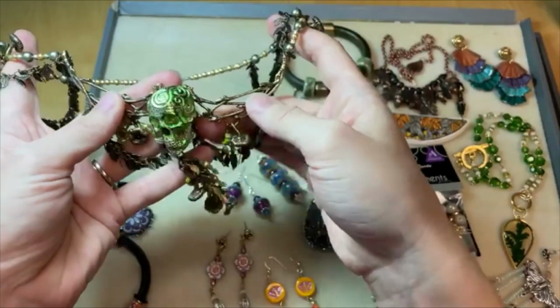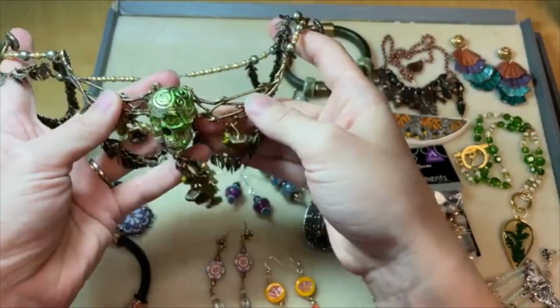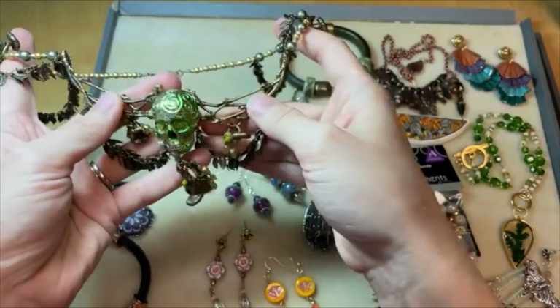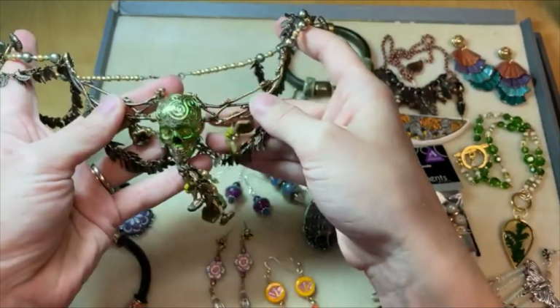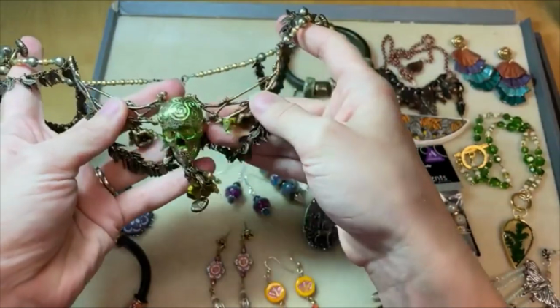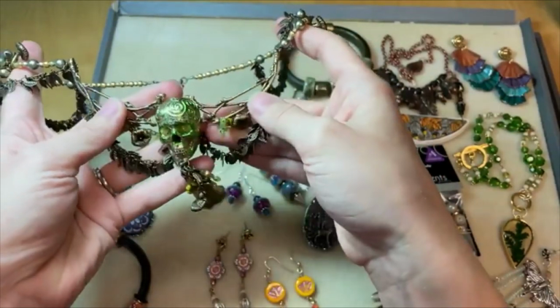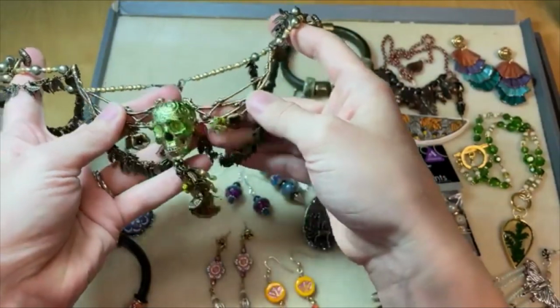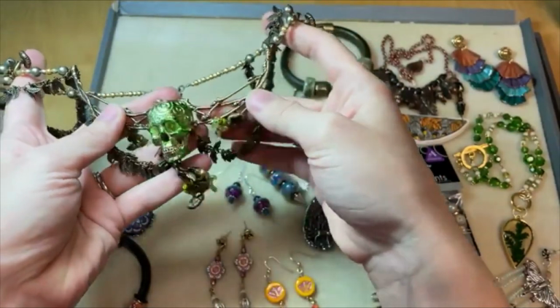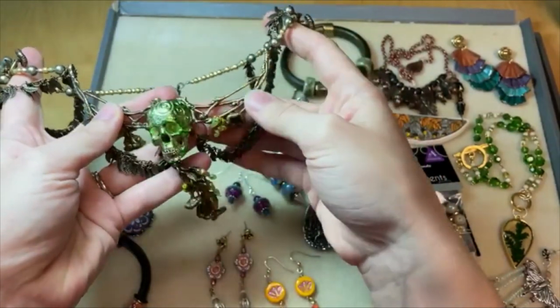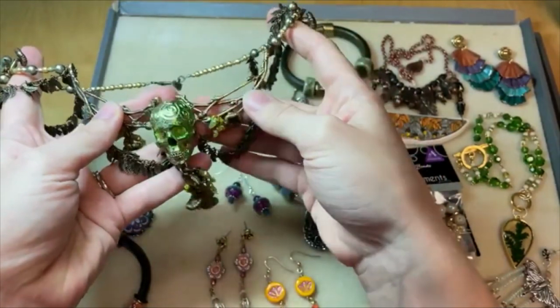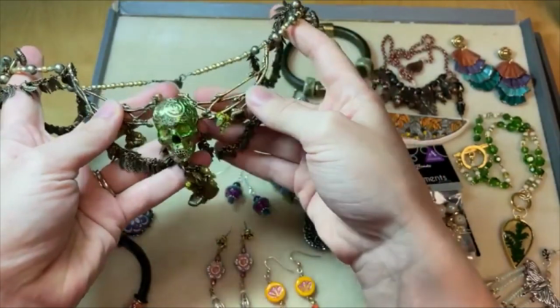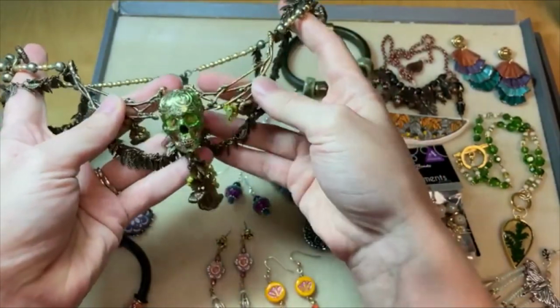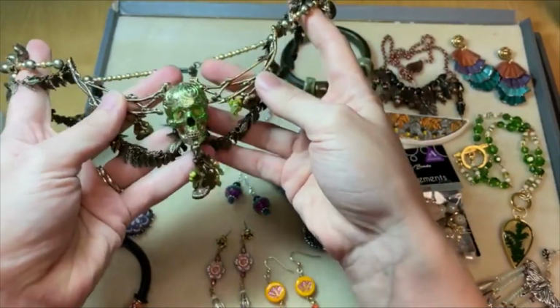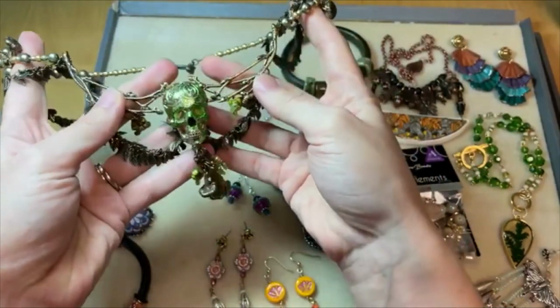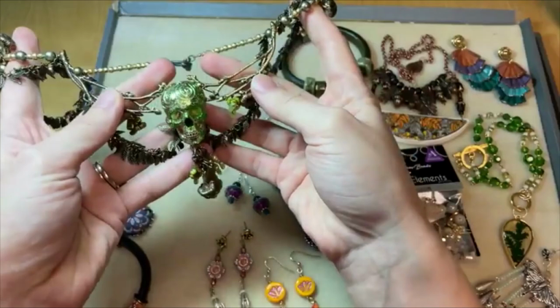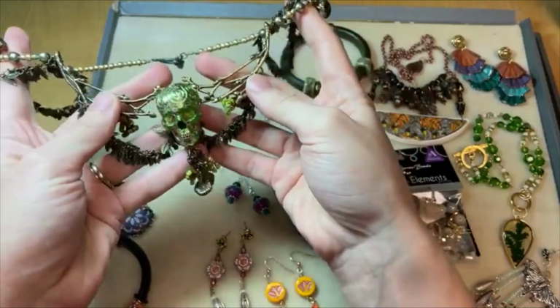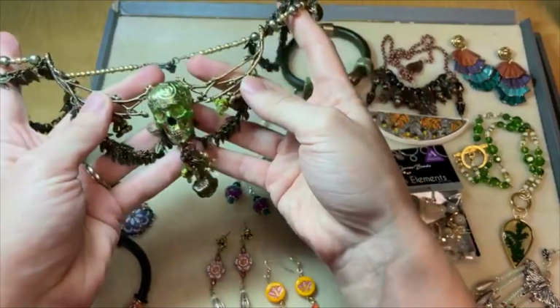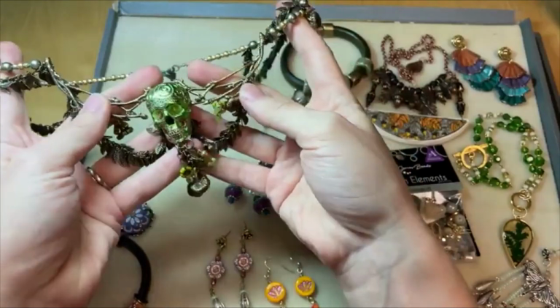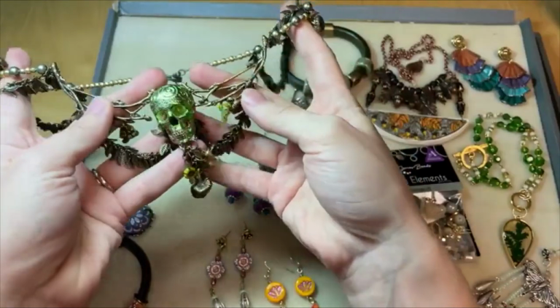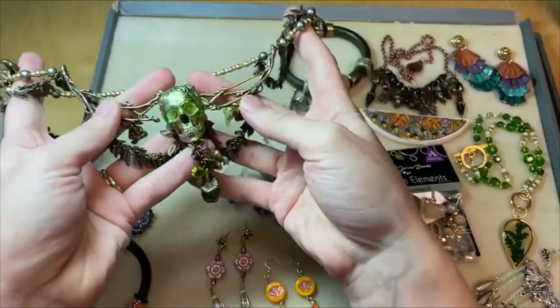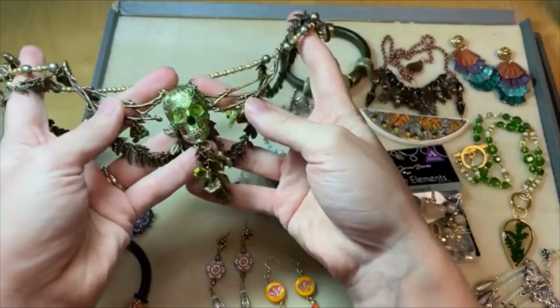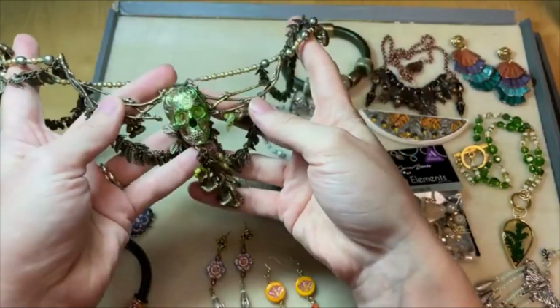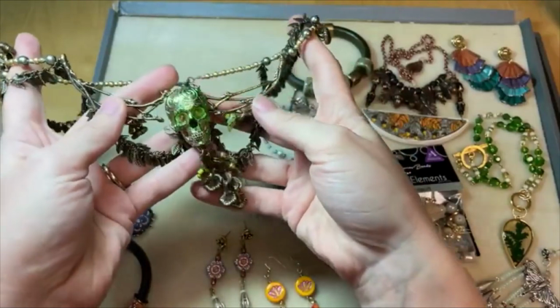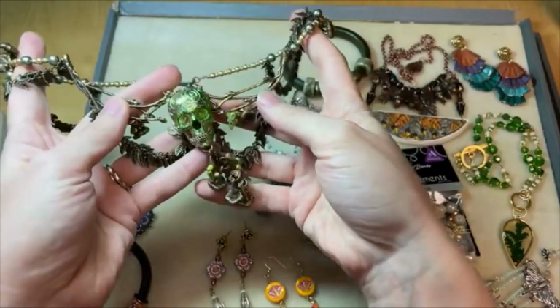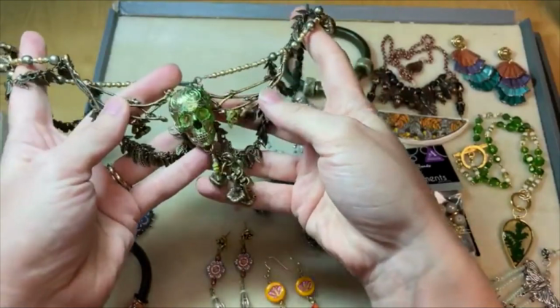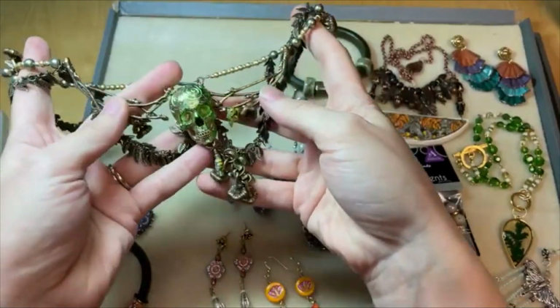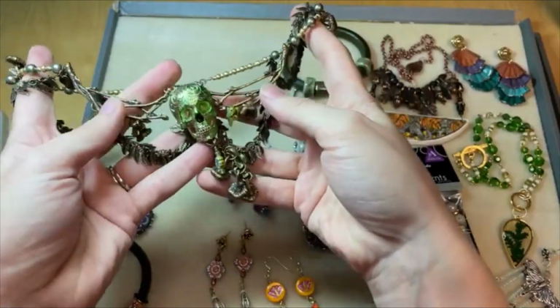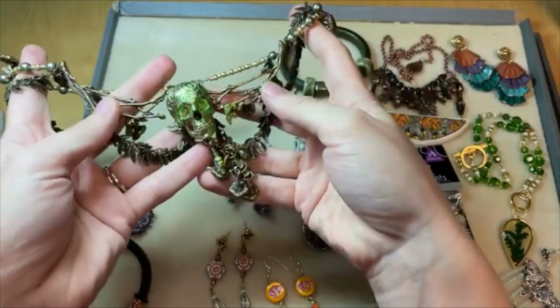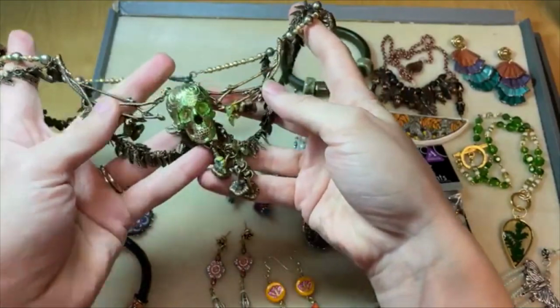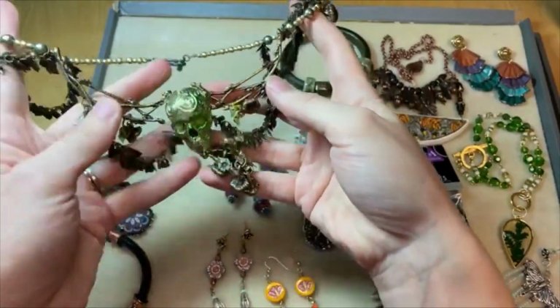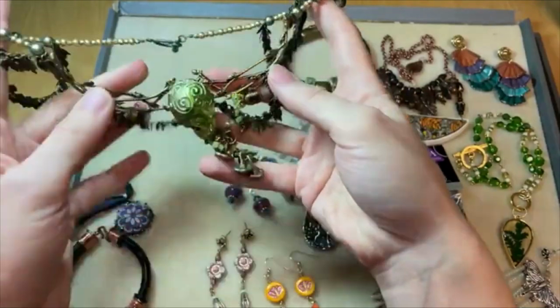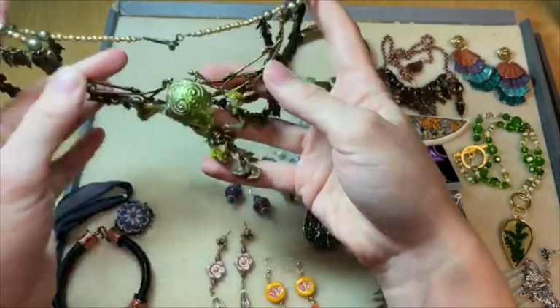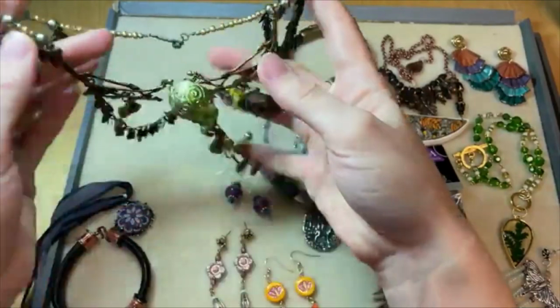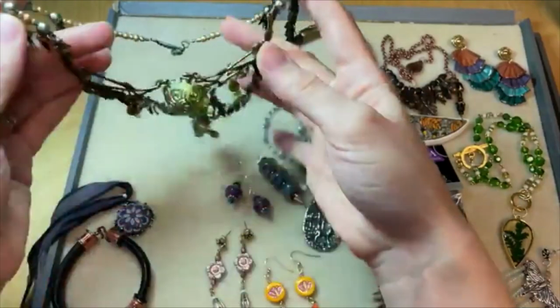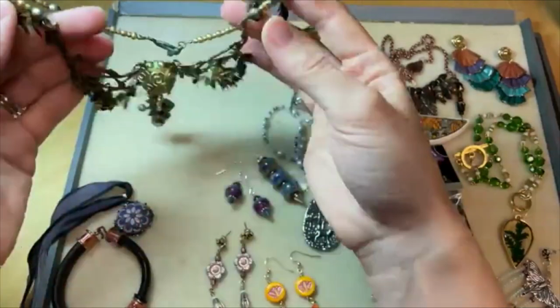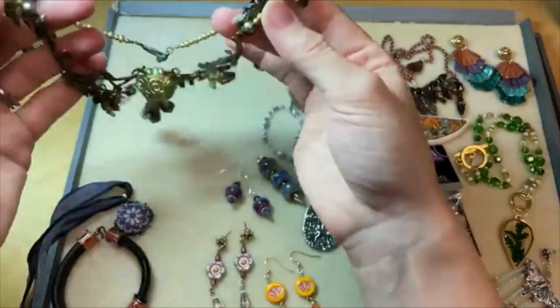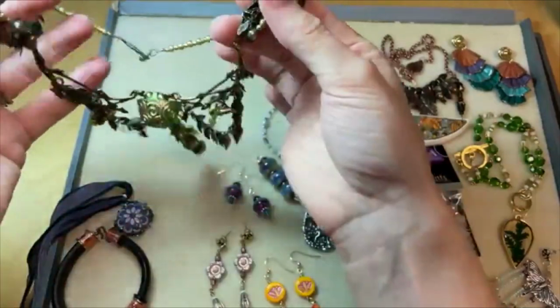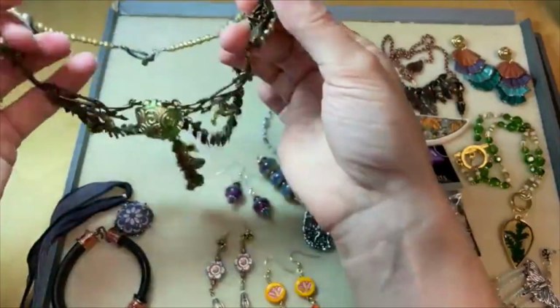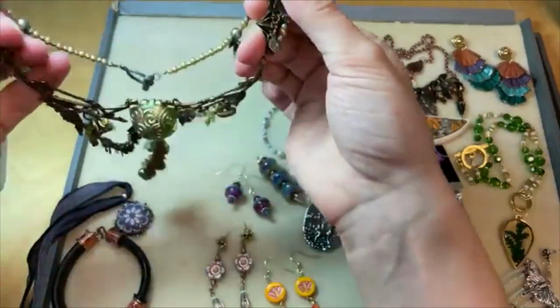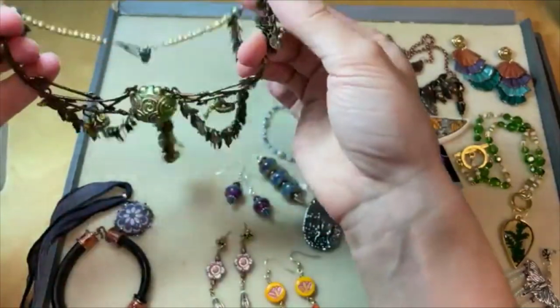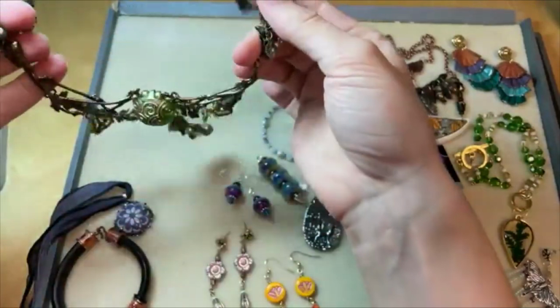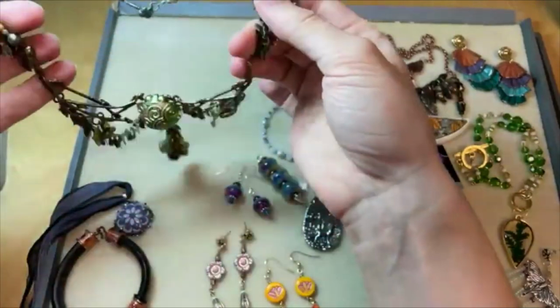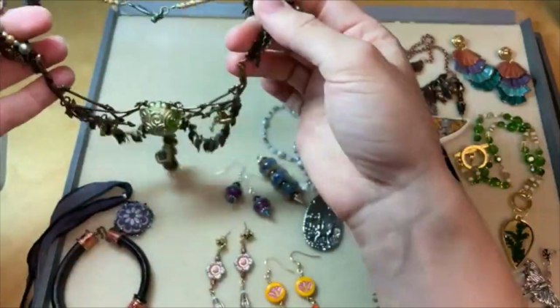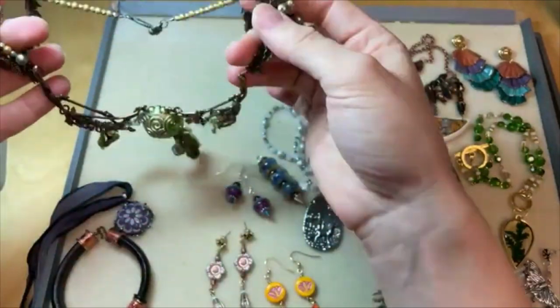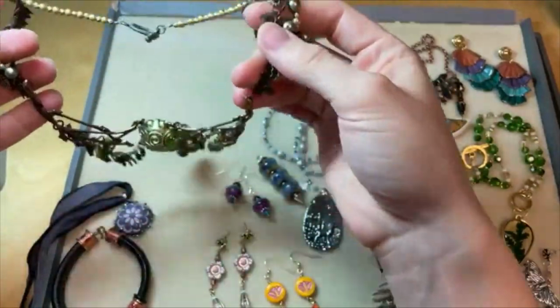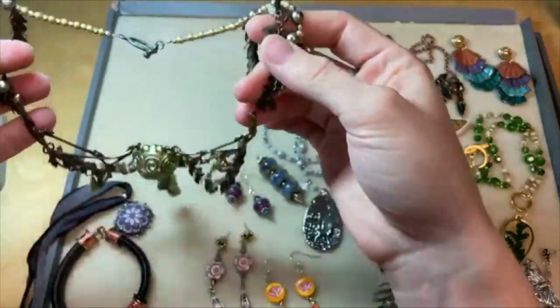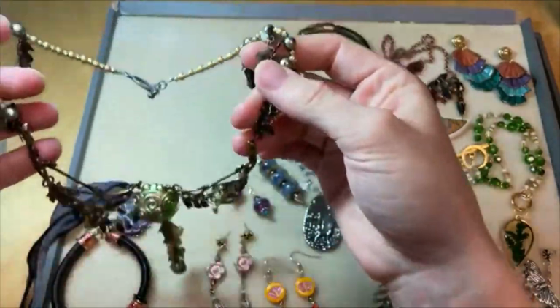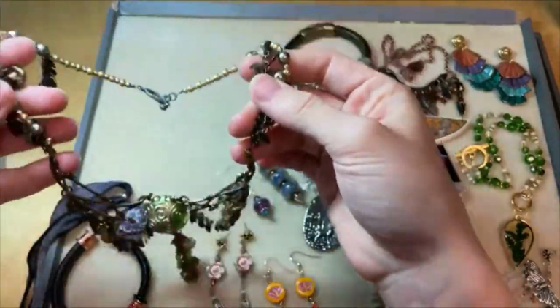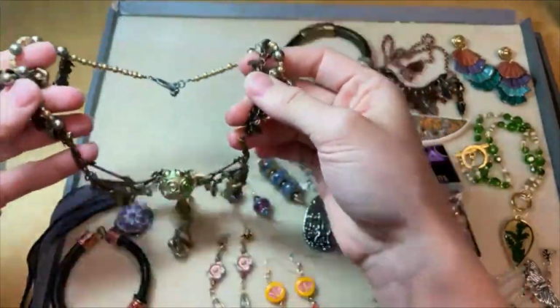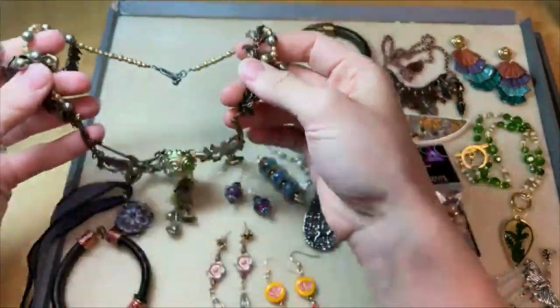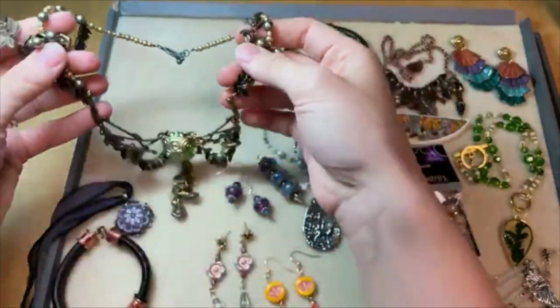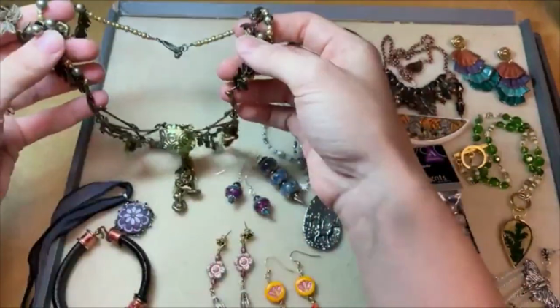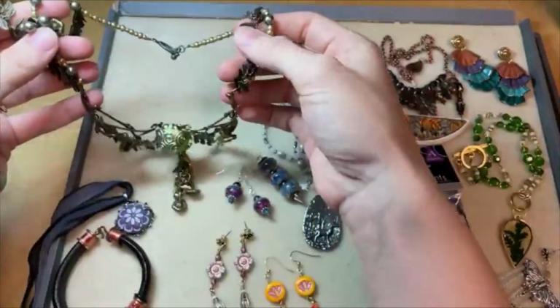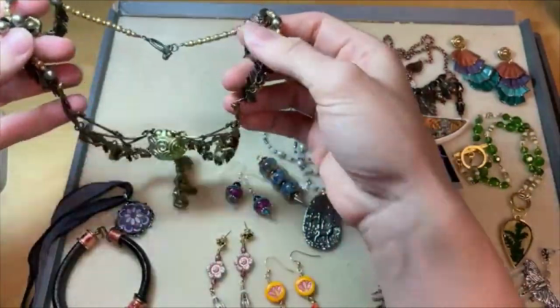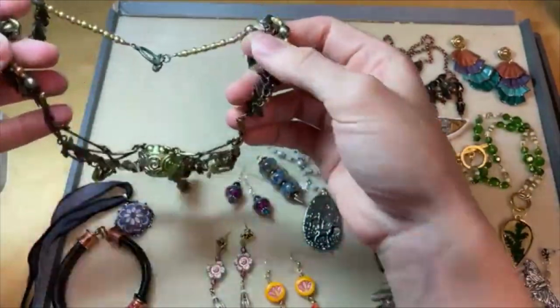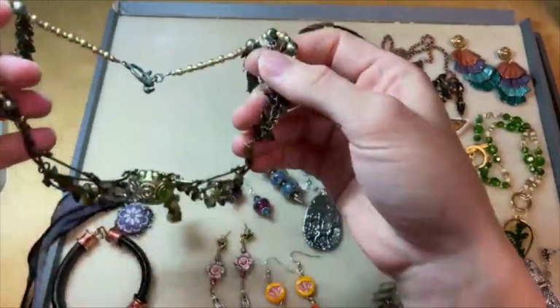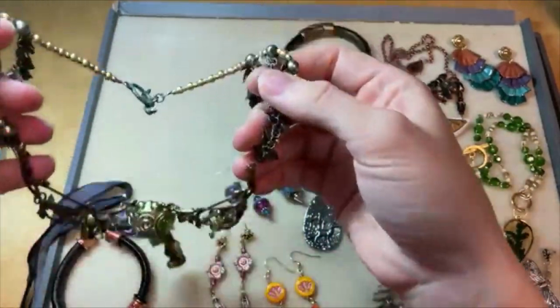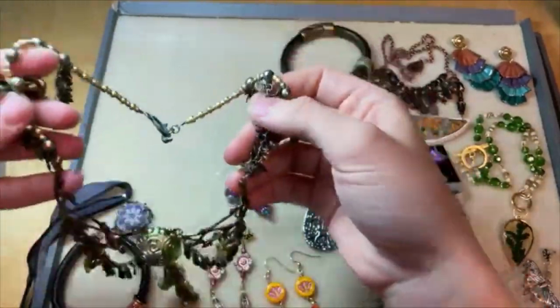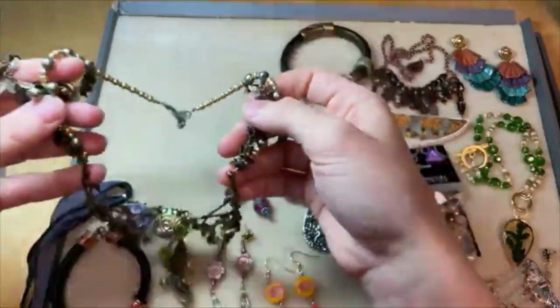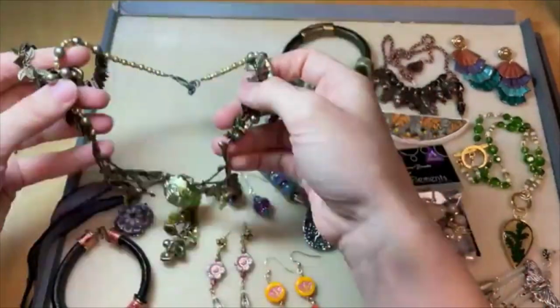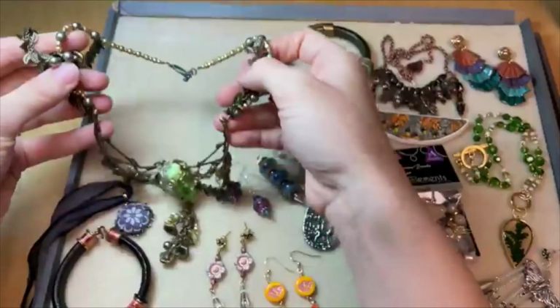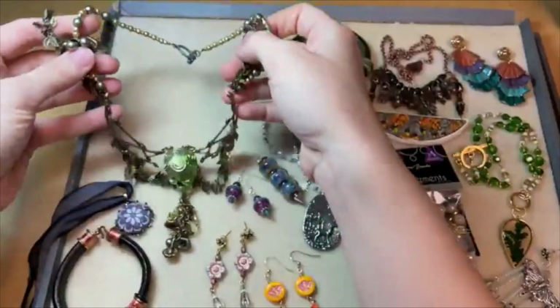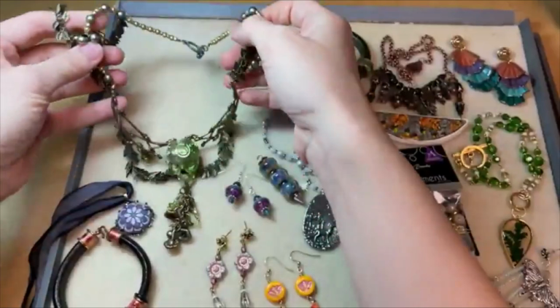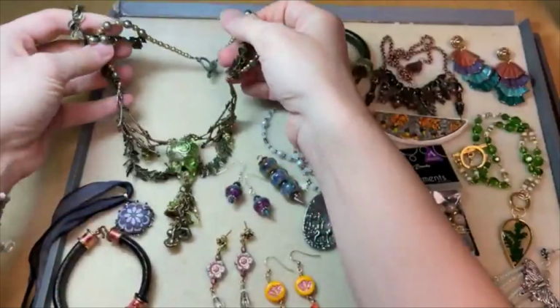Really pretty pieces from Anna Bronze. It's a husband and wife team — really hard workers.